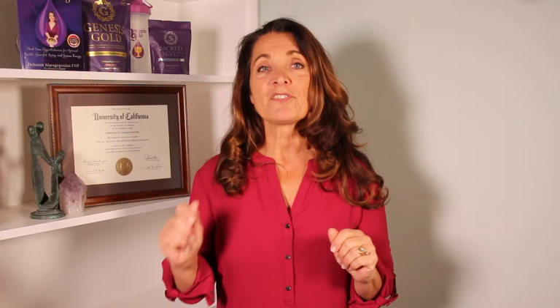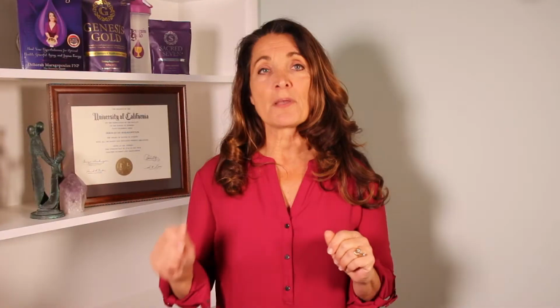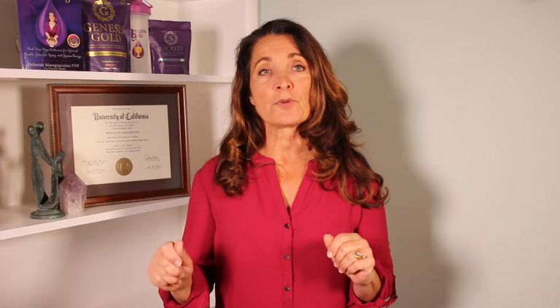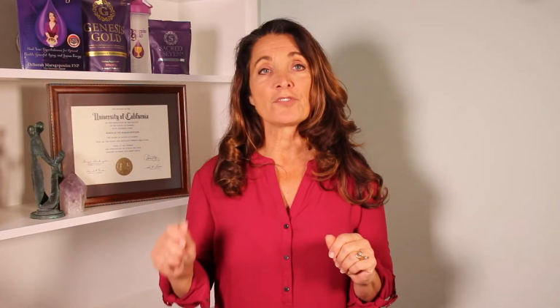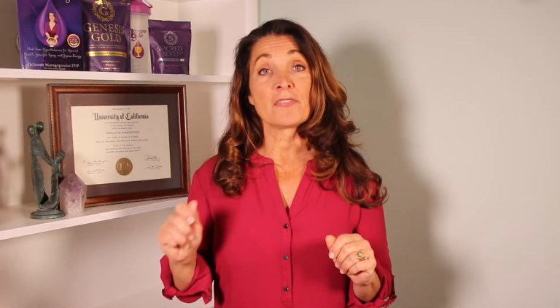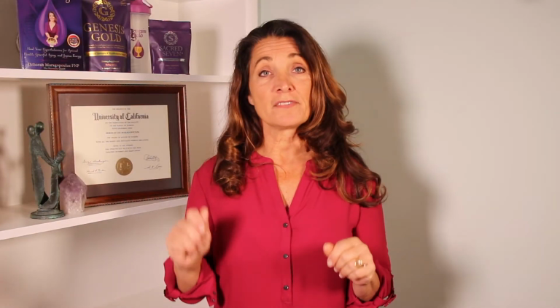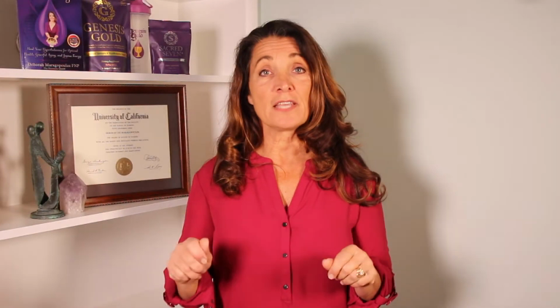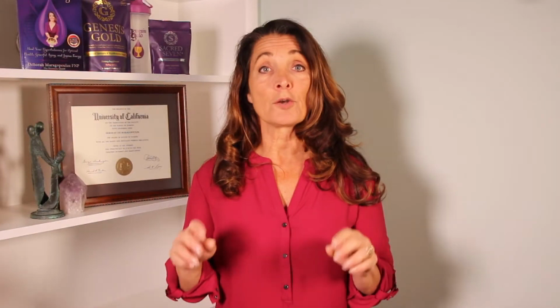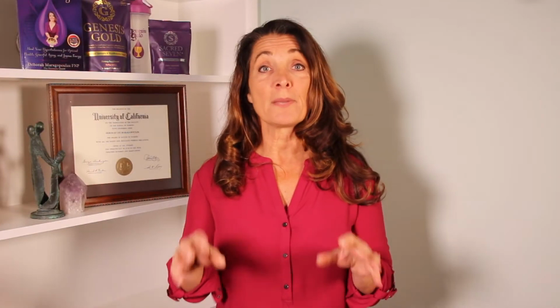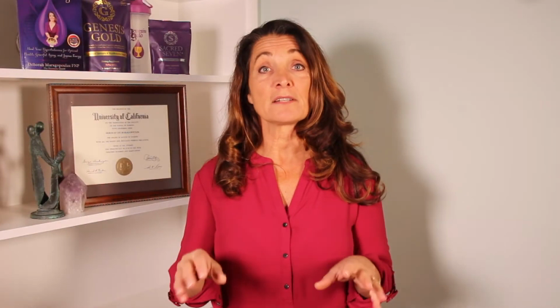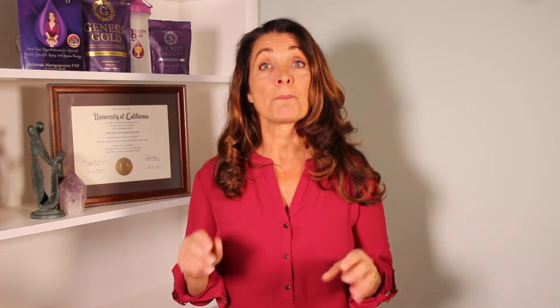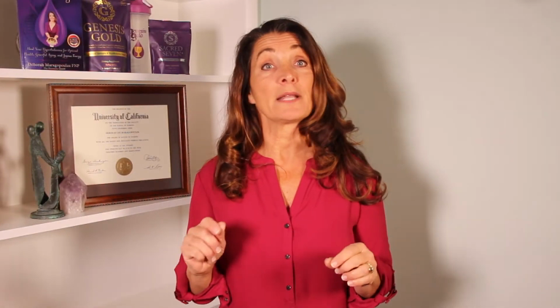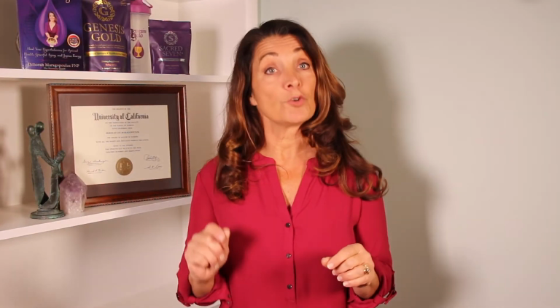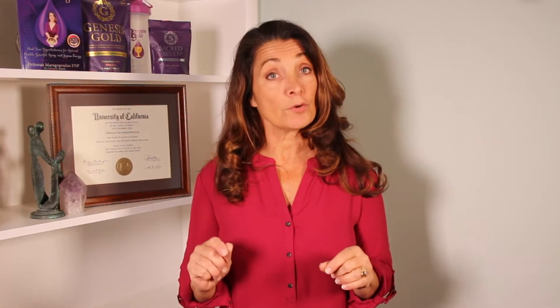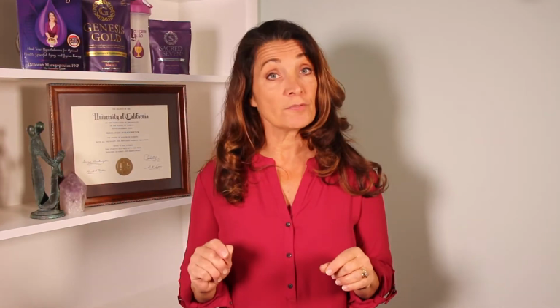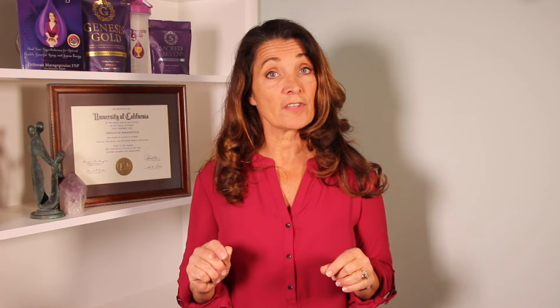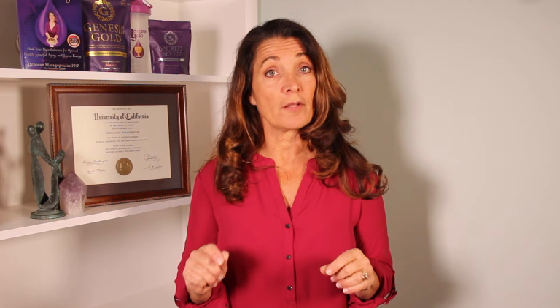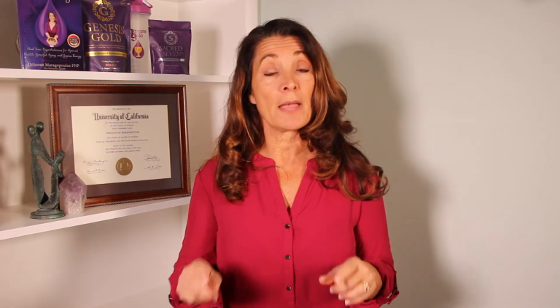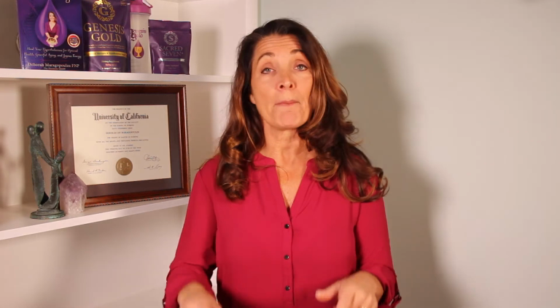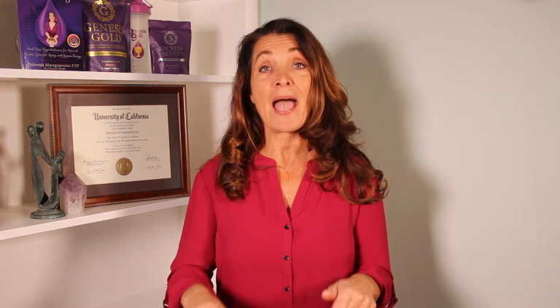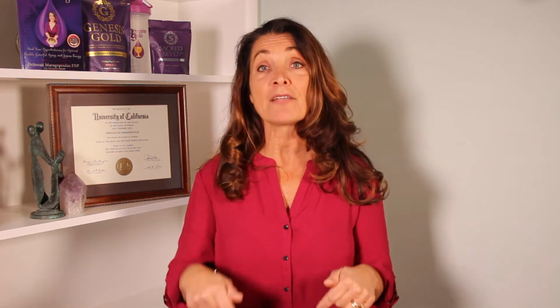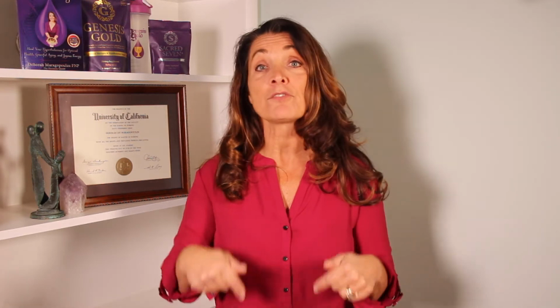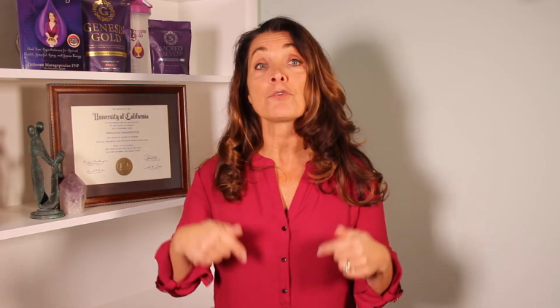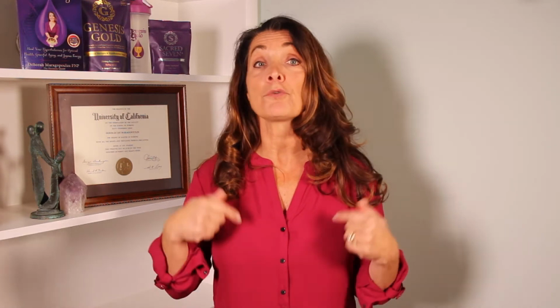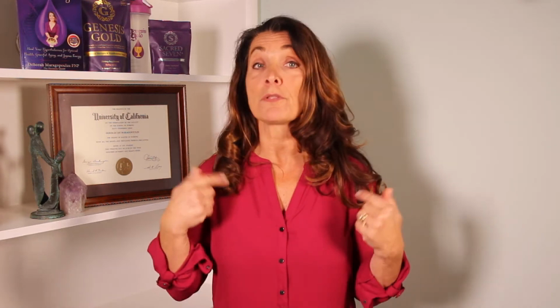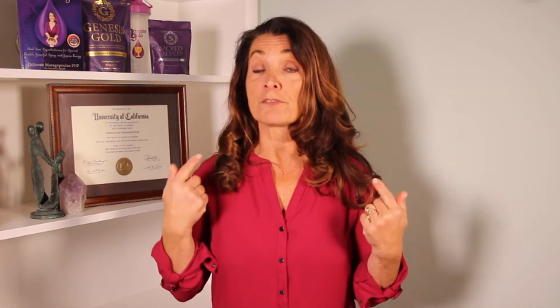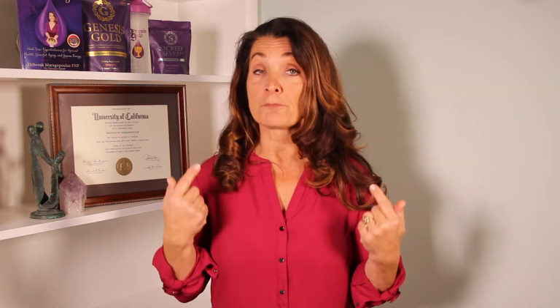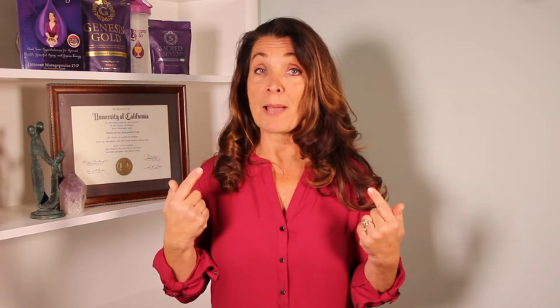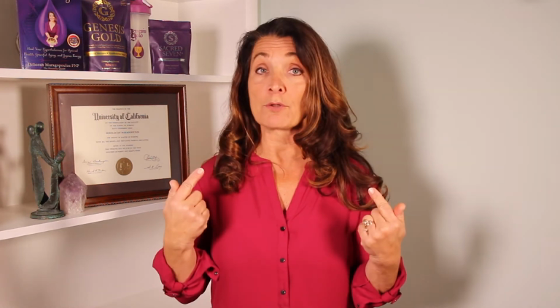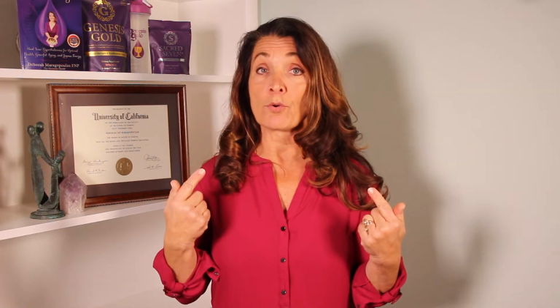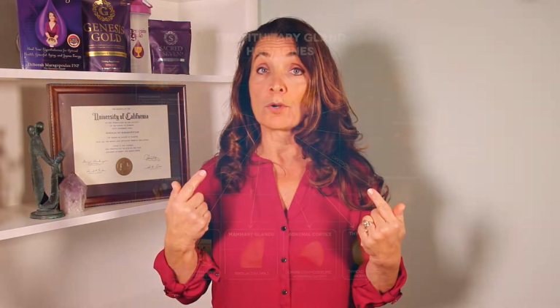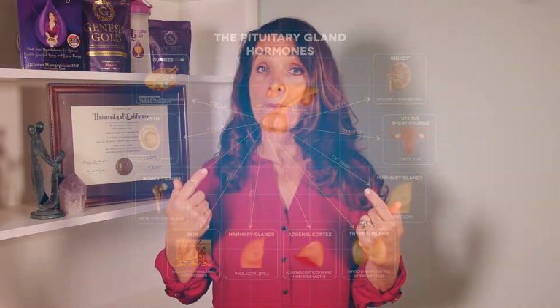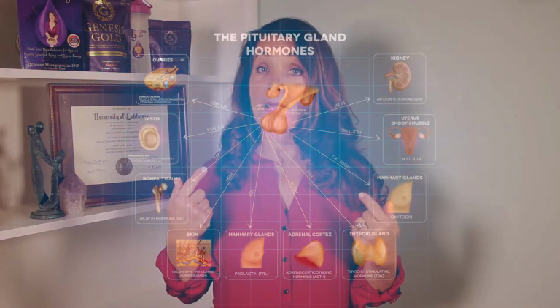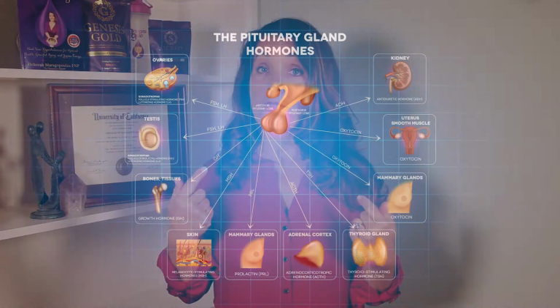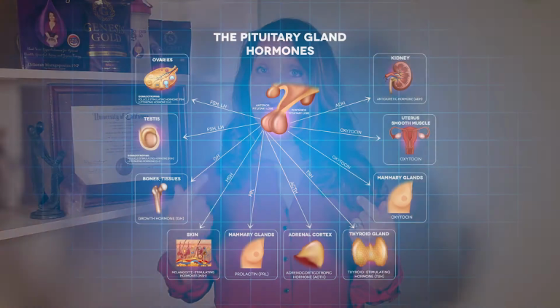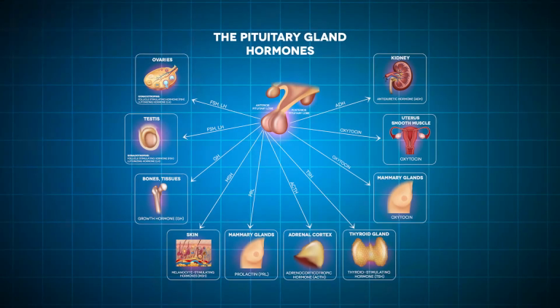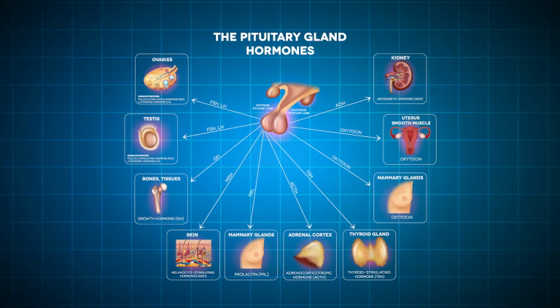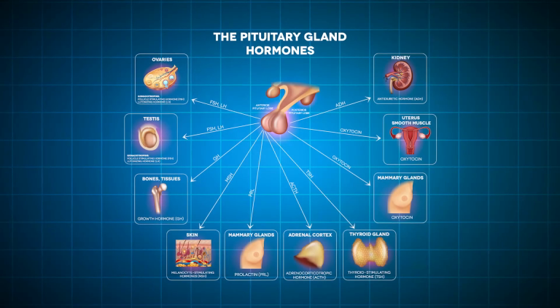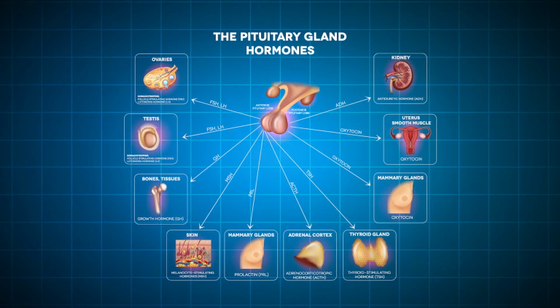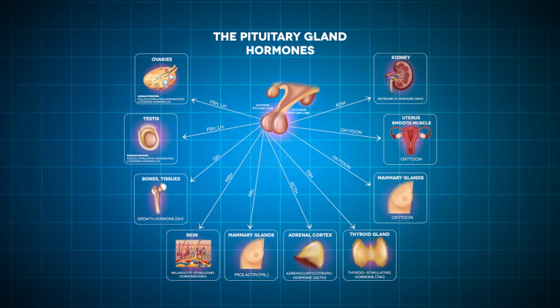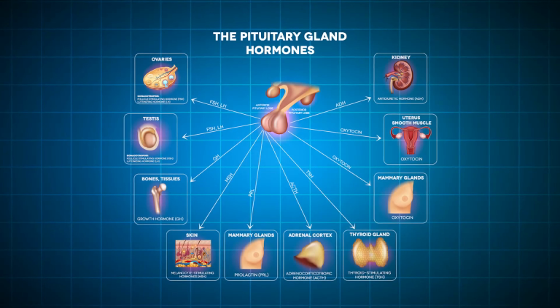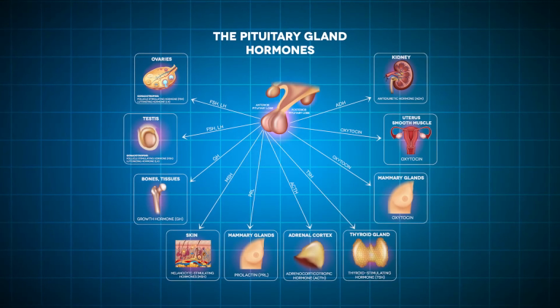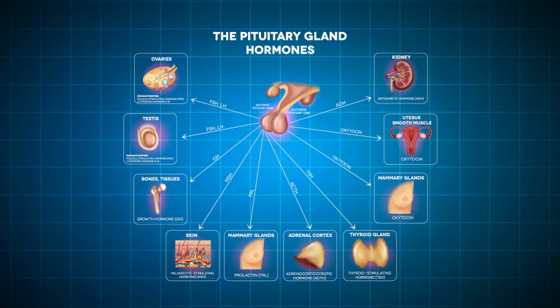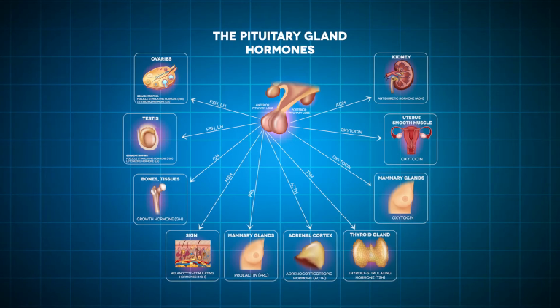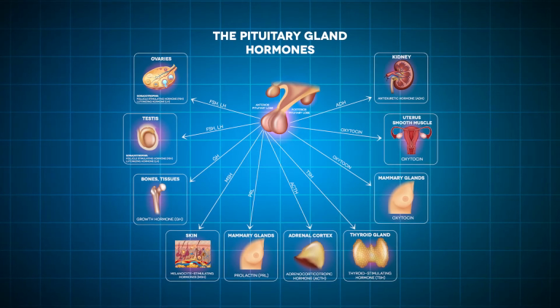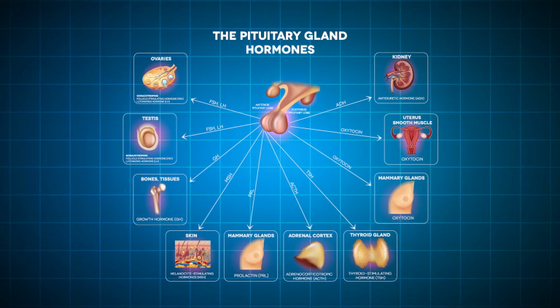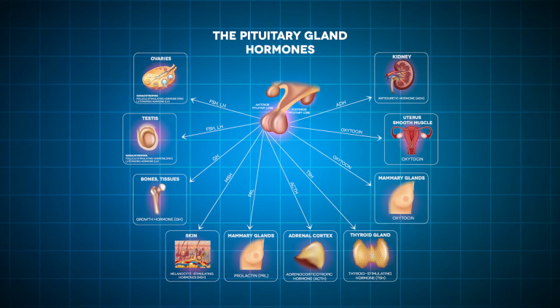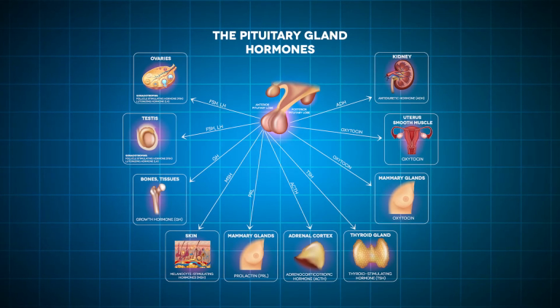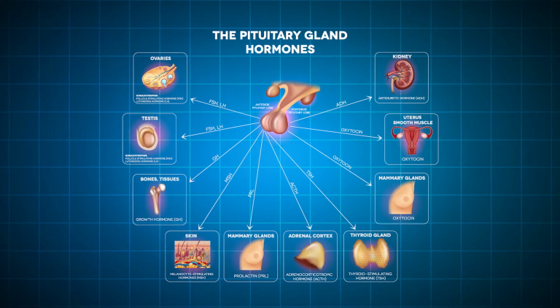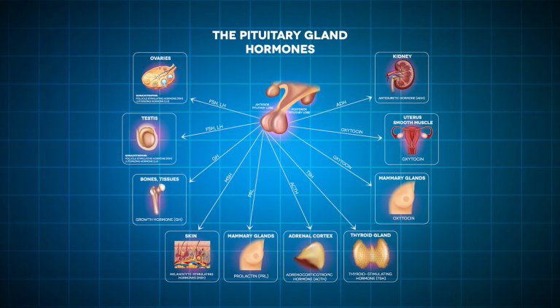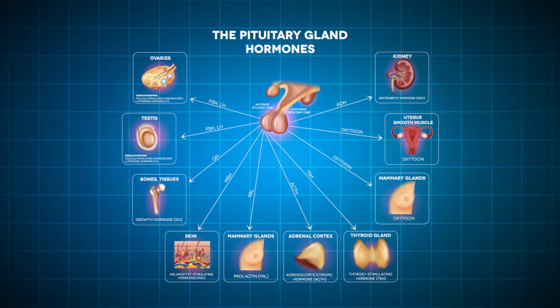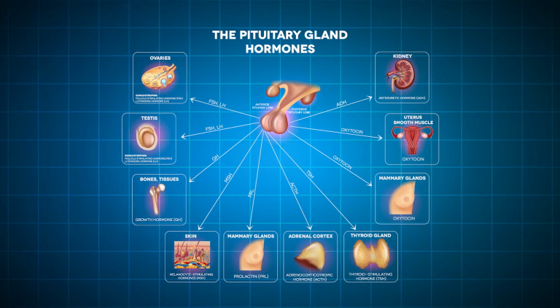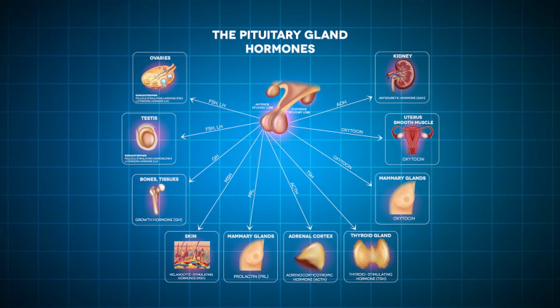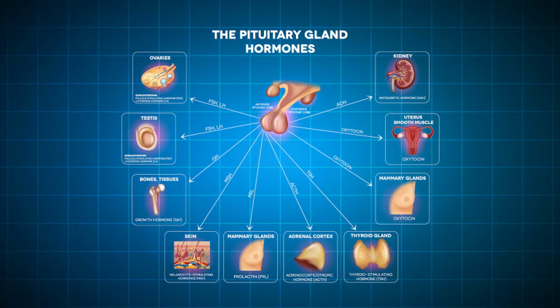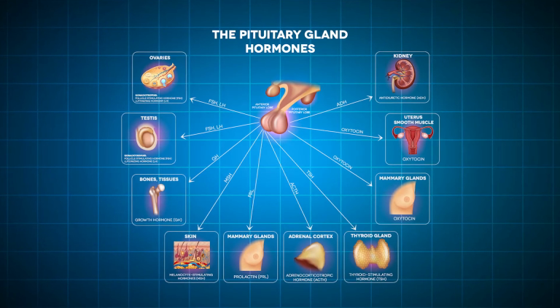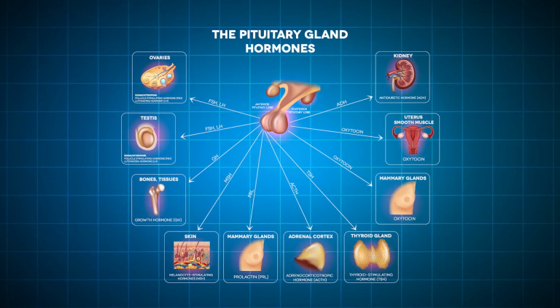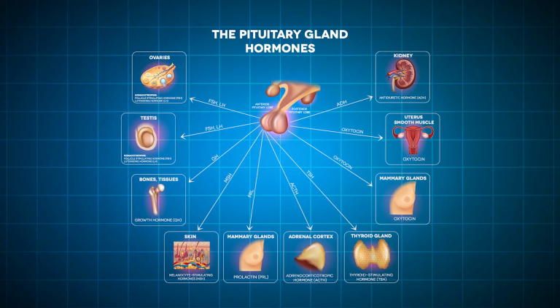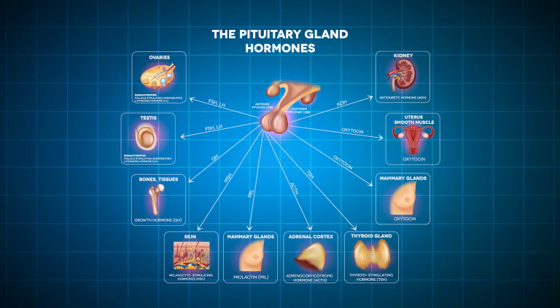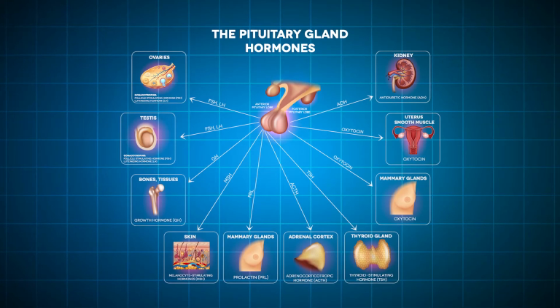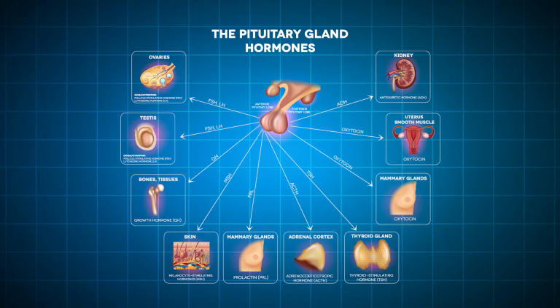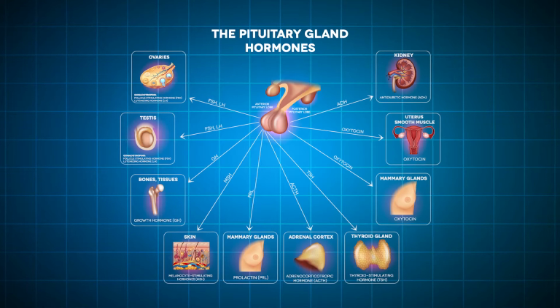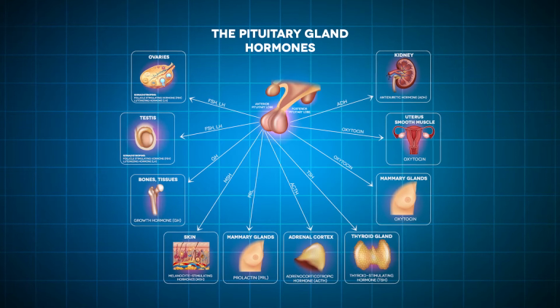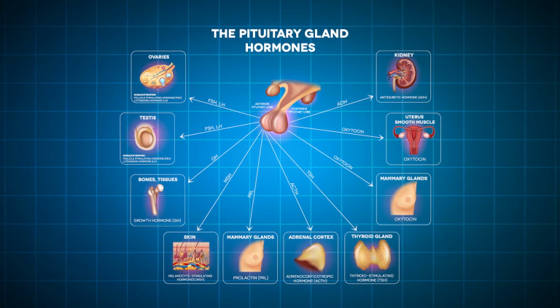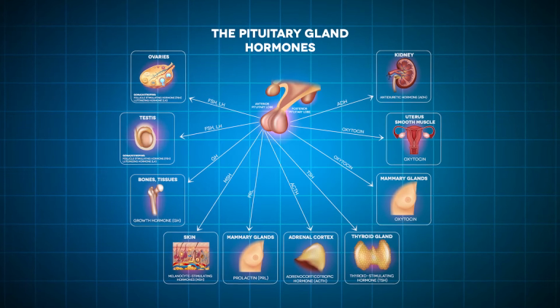Thermoreceptors in the skin are picked up by nerve cells and passed through the spinal cord via thermal sensors, which are connected to the posterior hypothalamus.